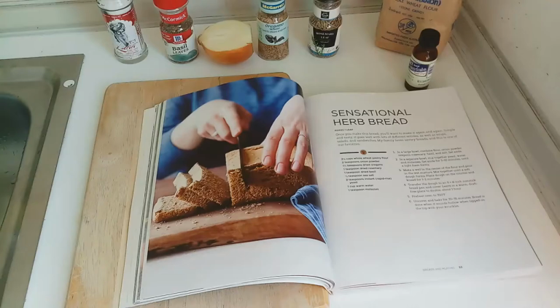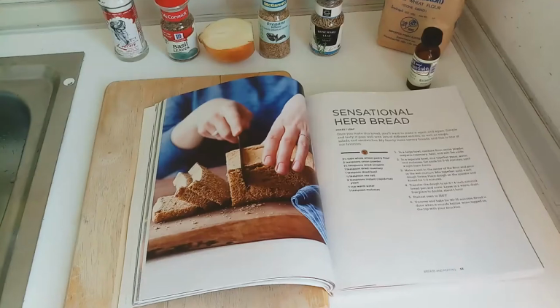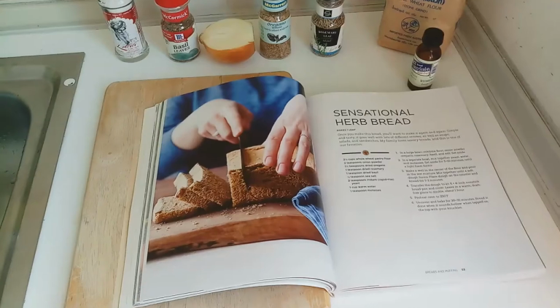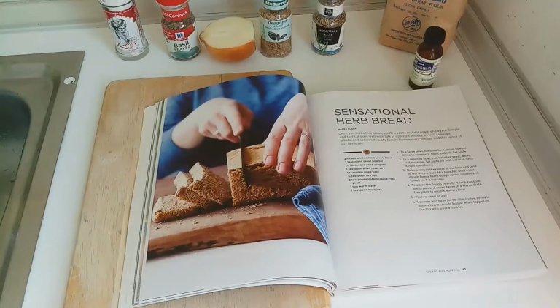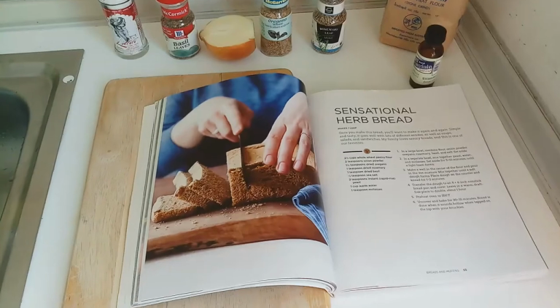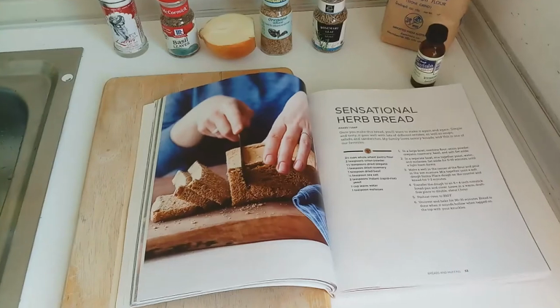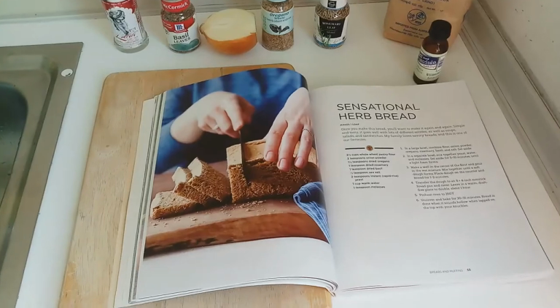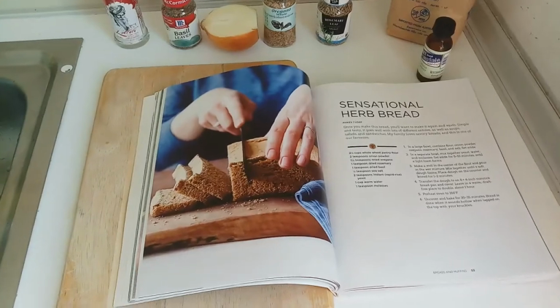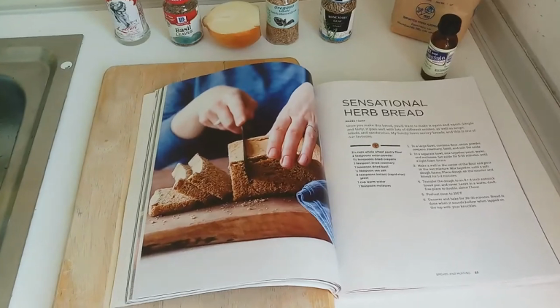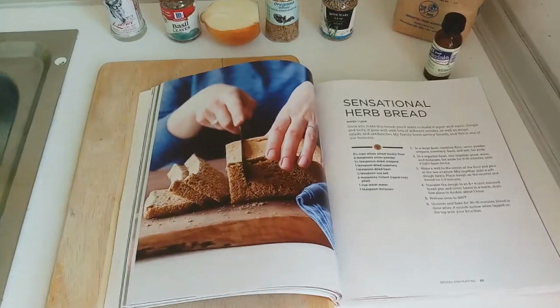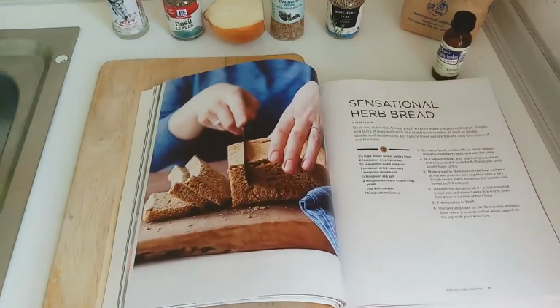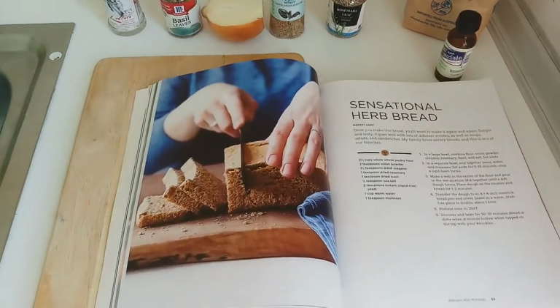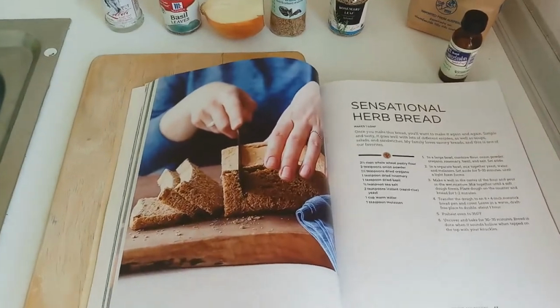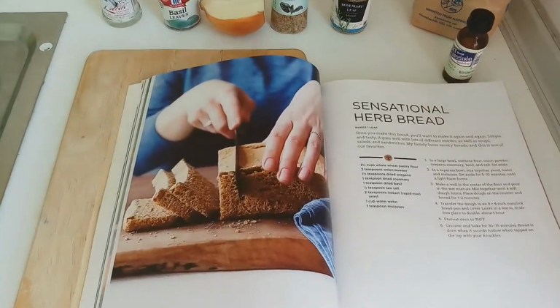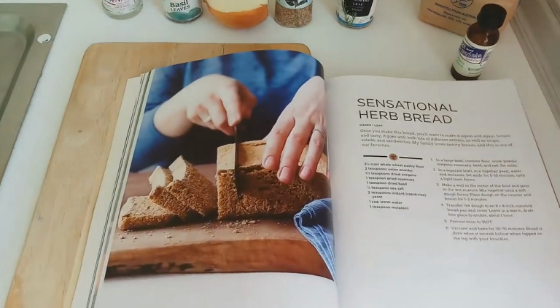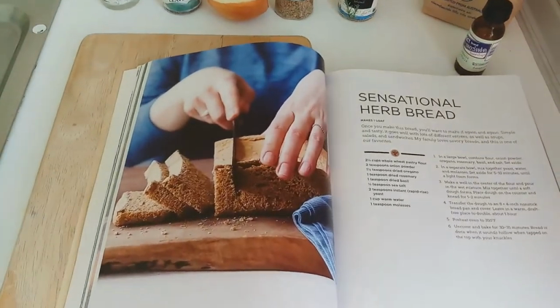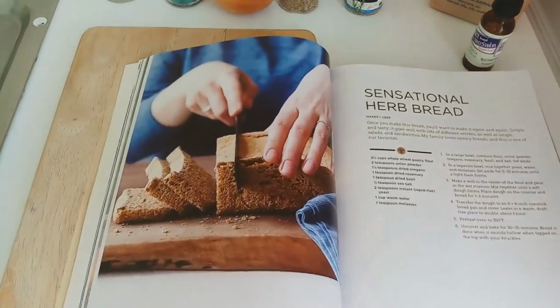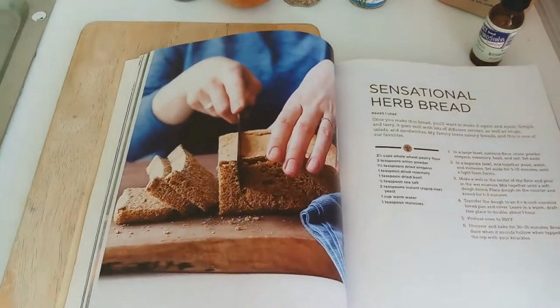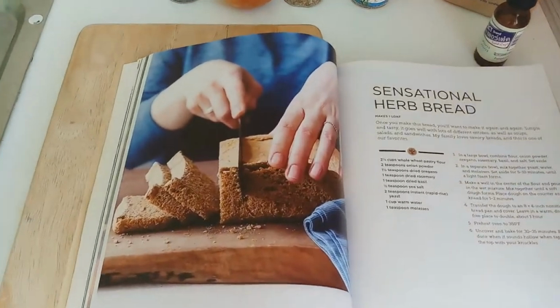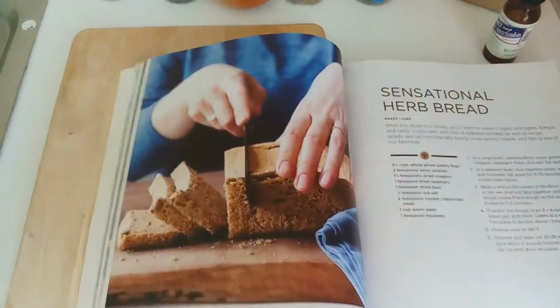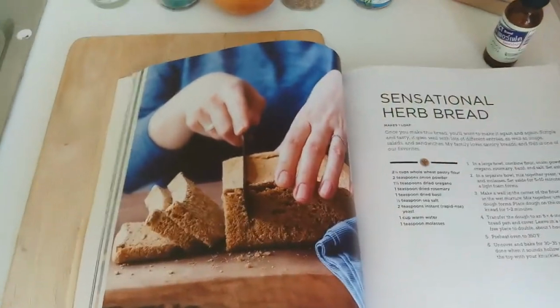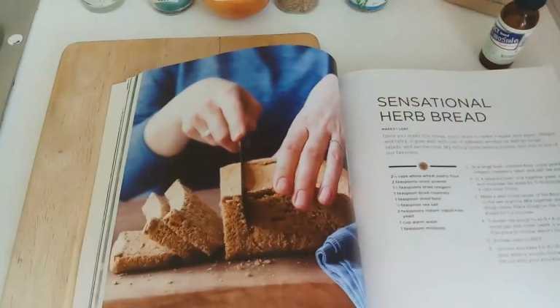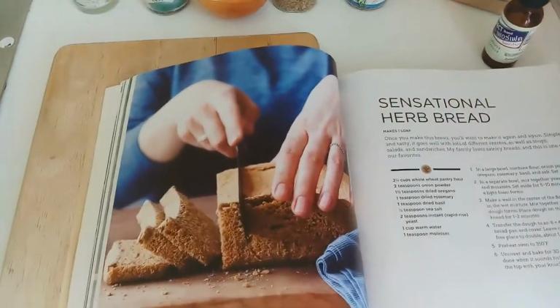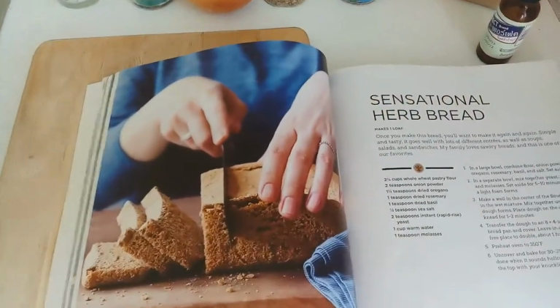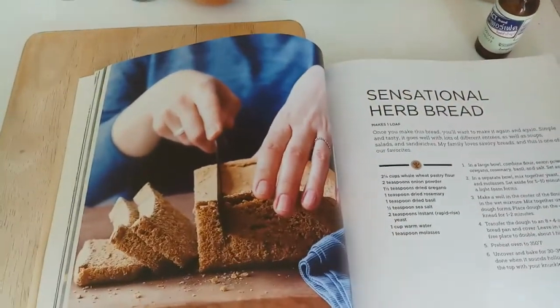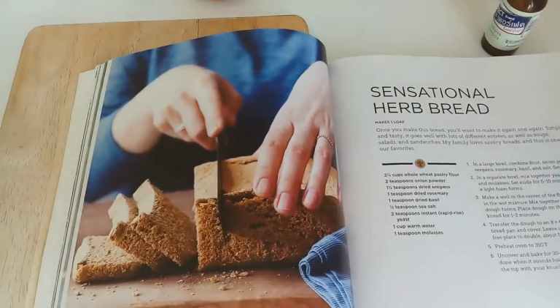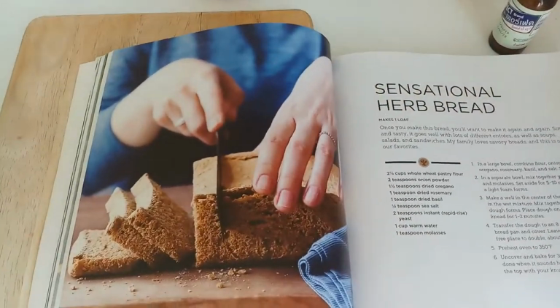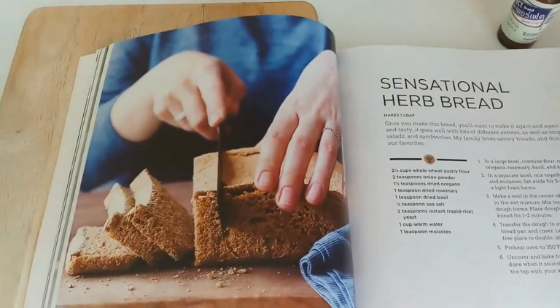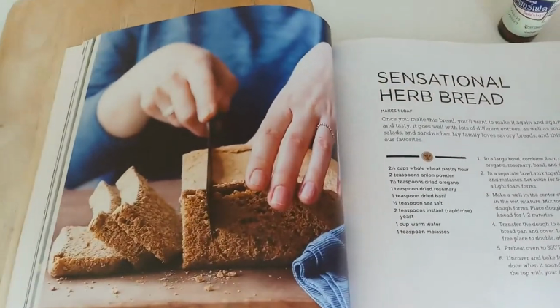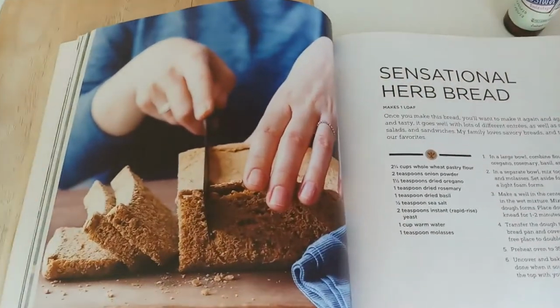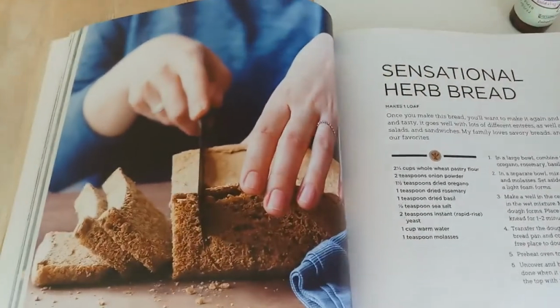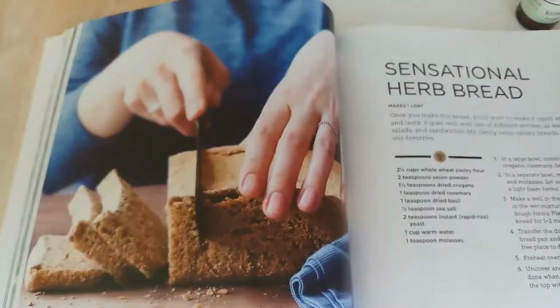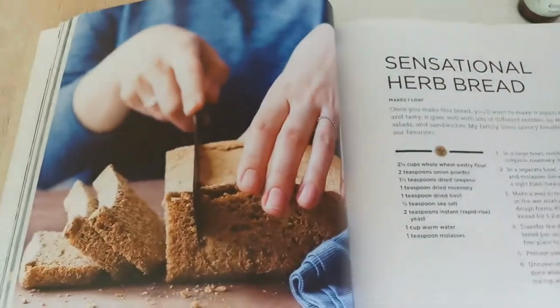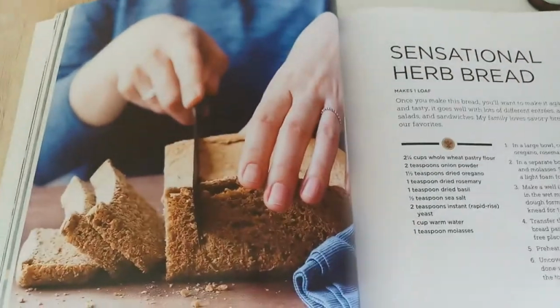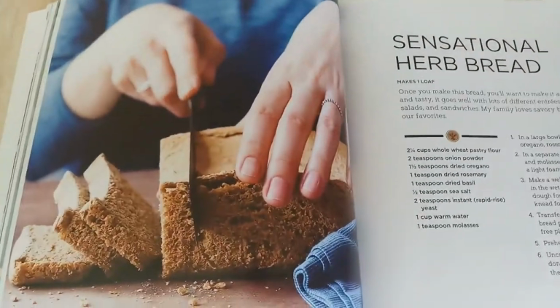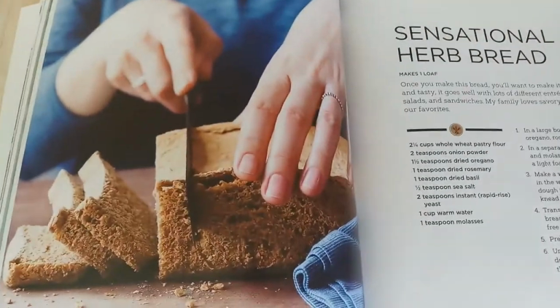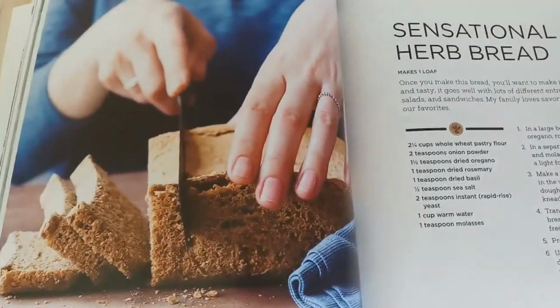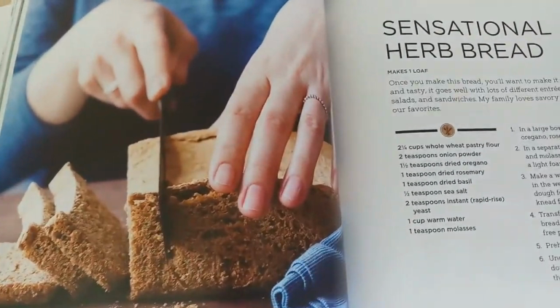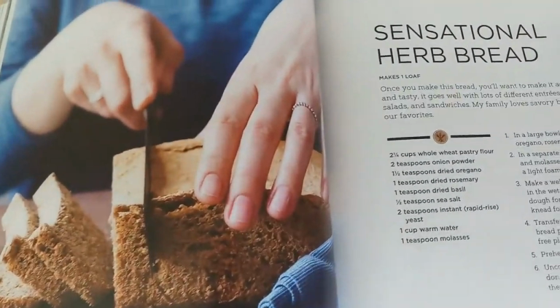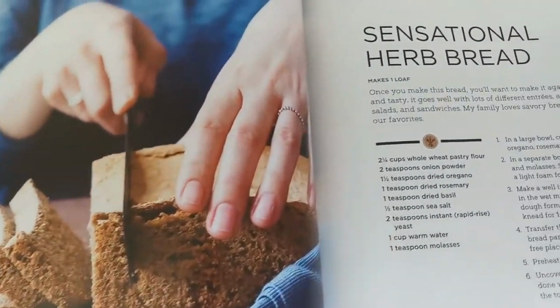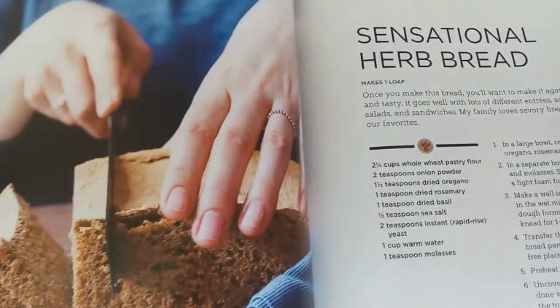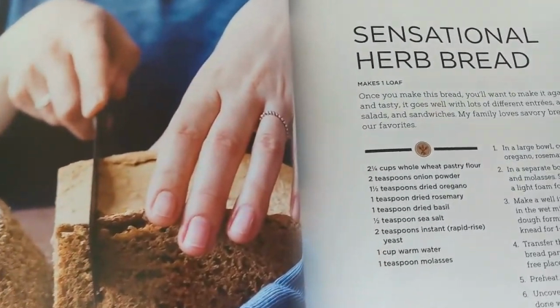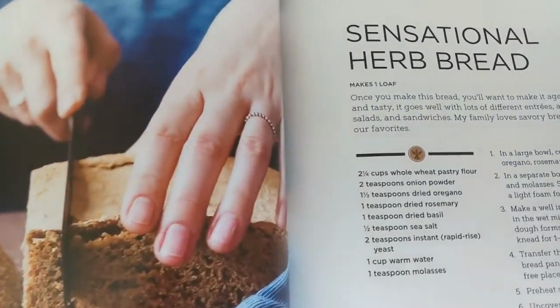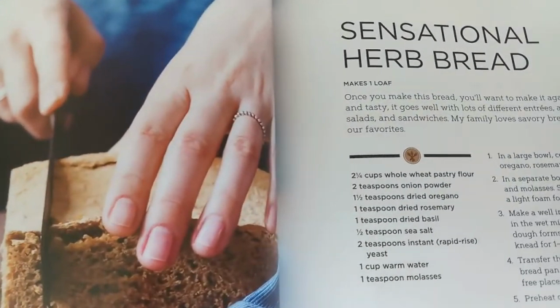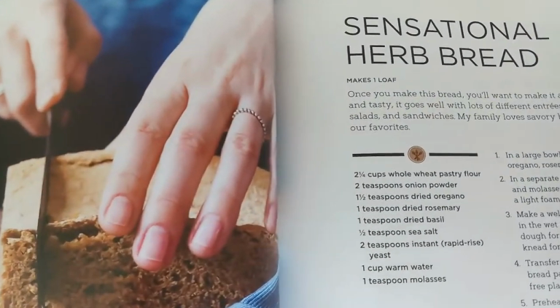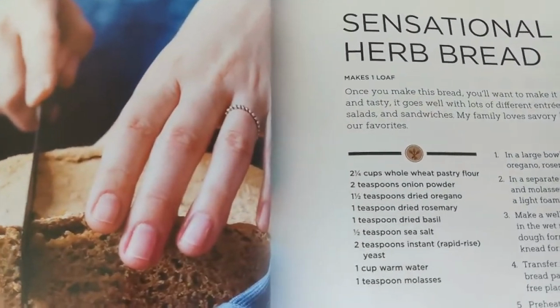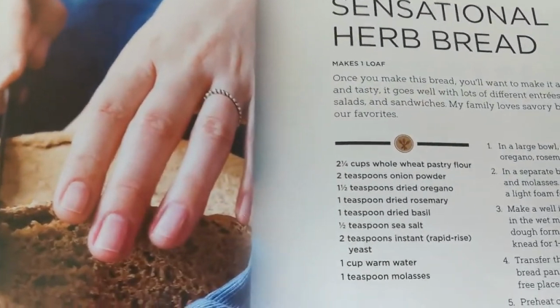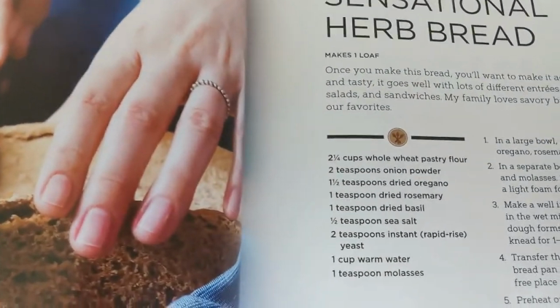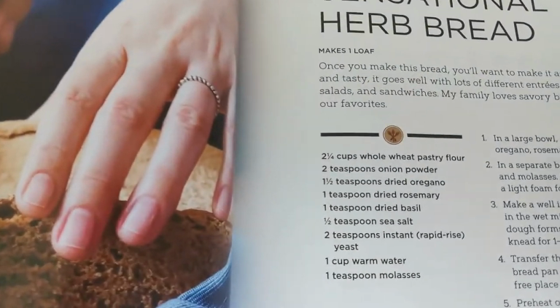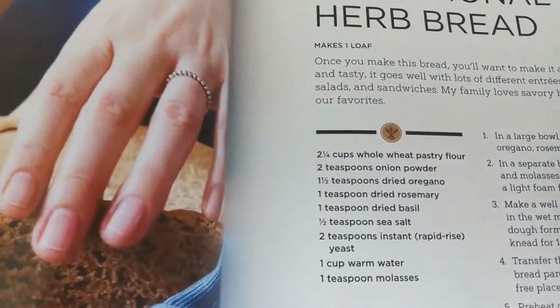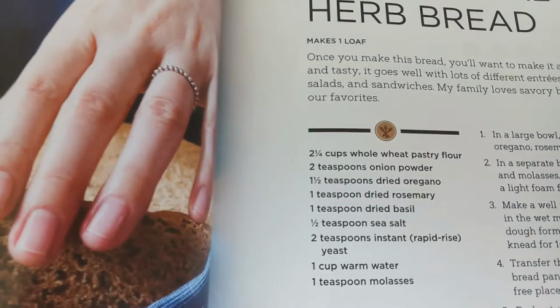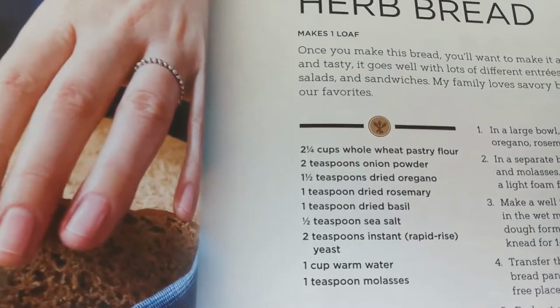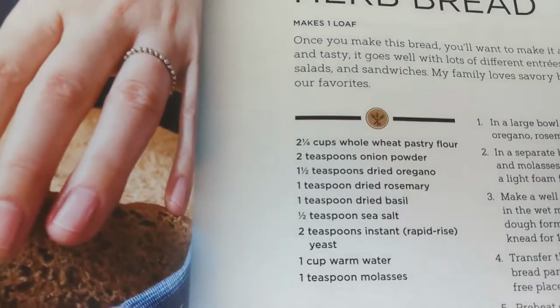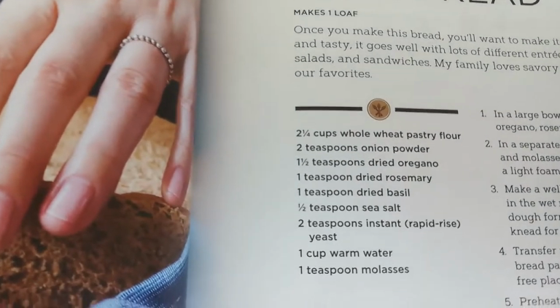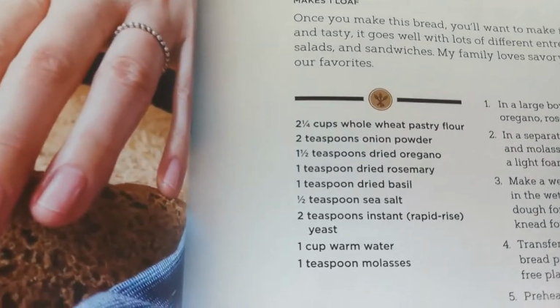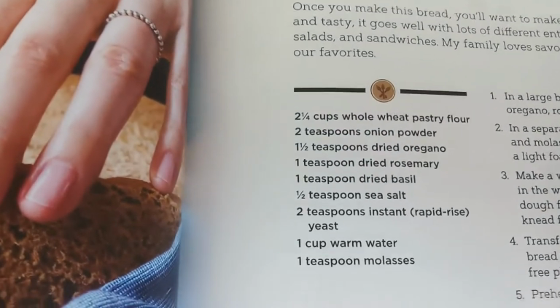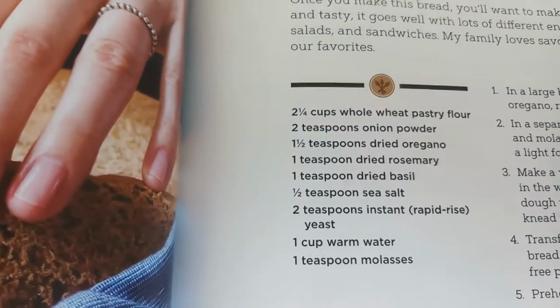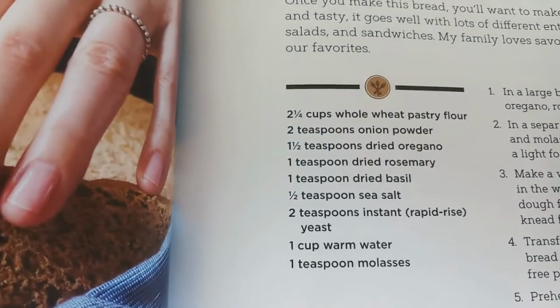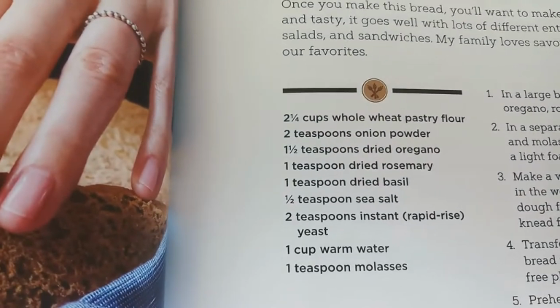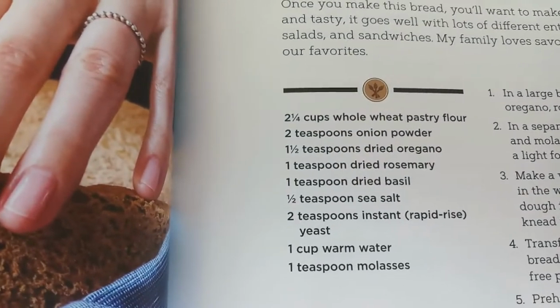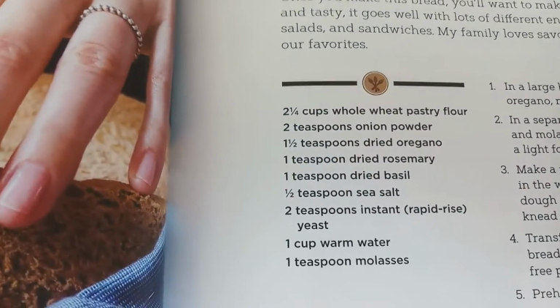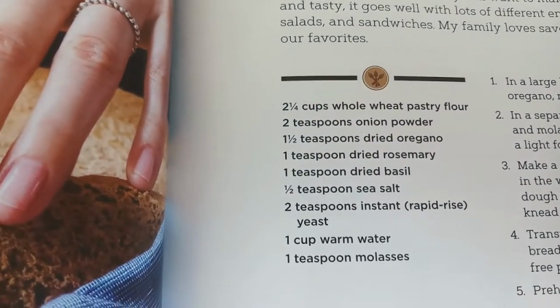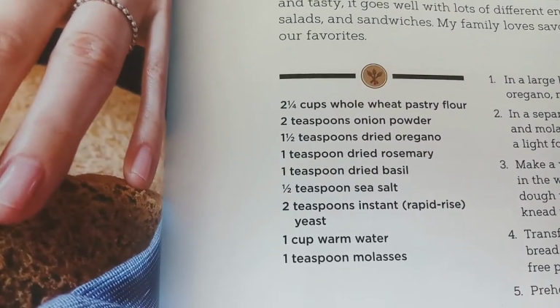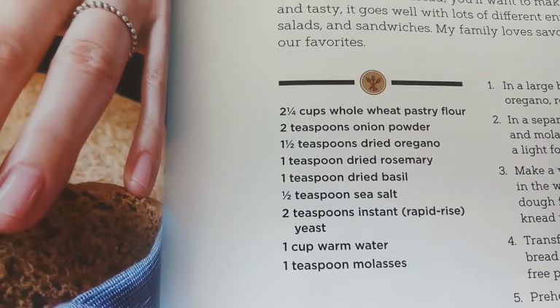Today we are going to be making sensational herb bread. Here is the recipe.